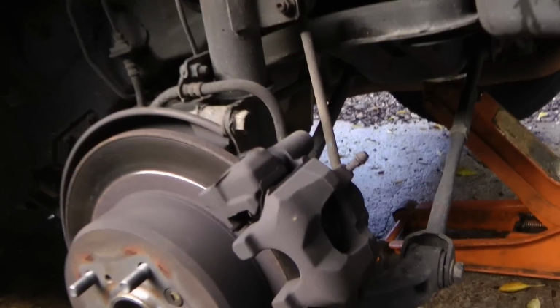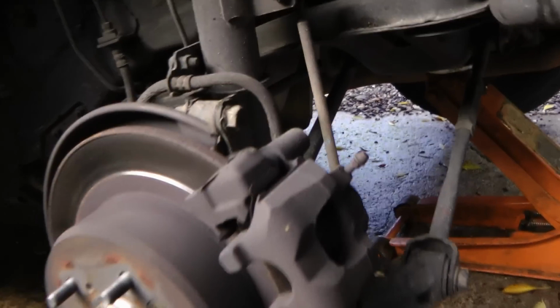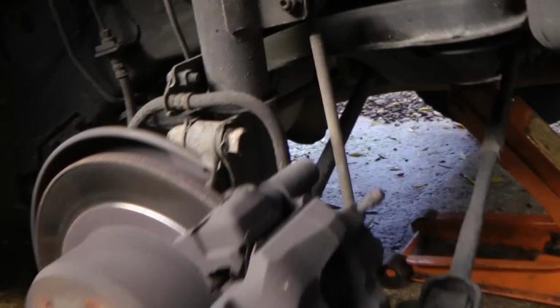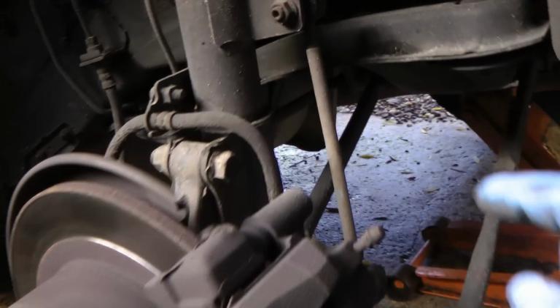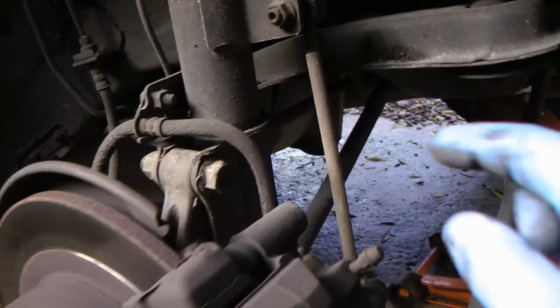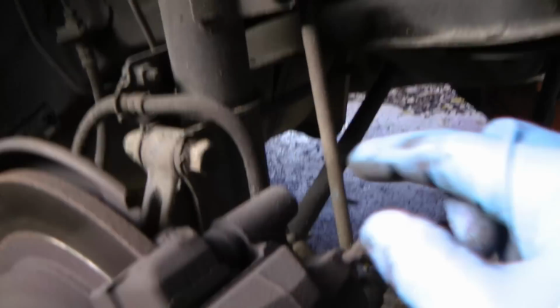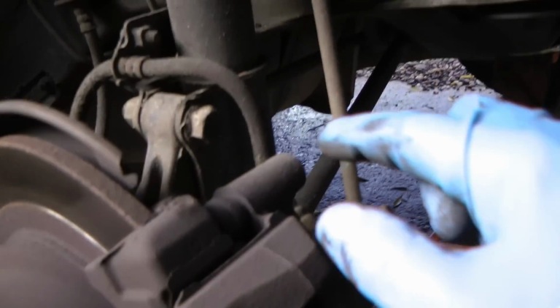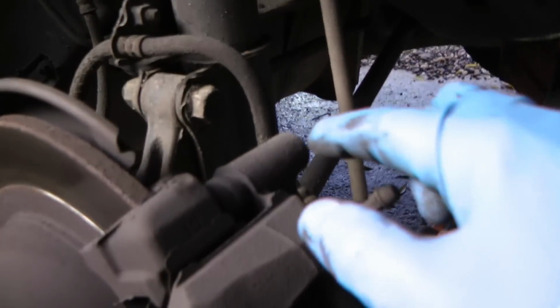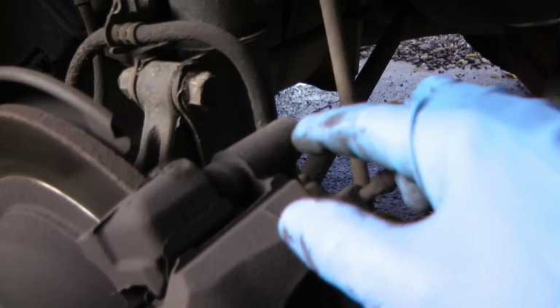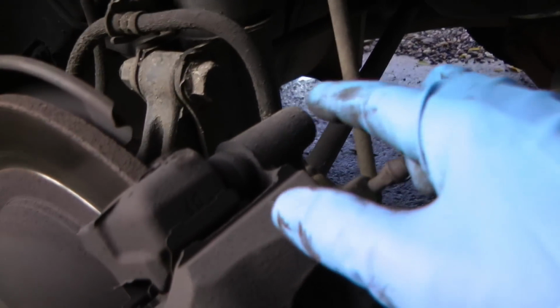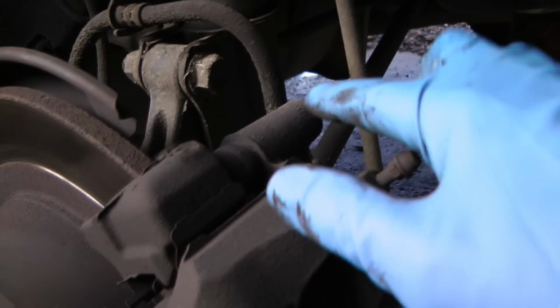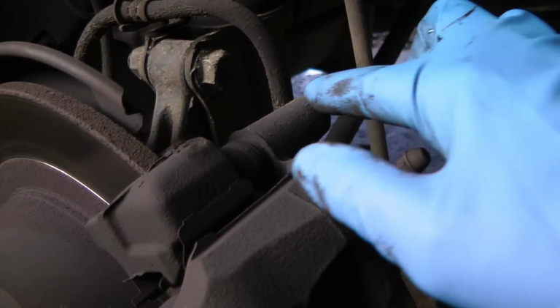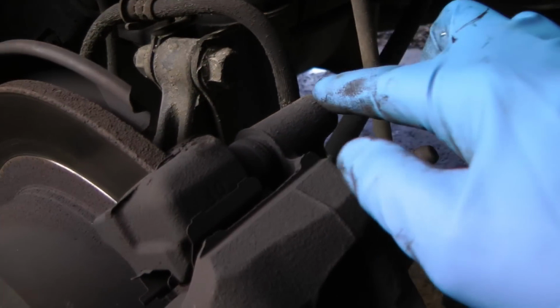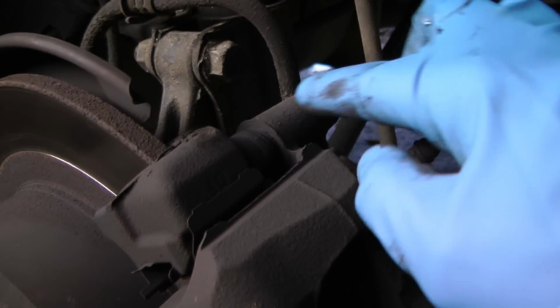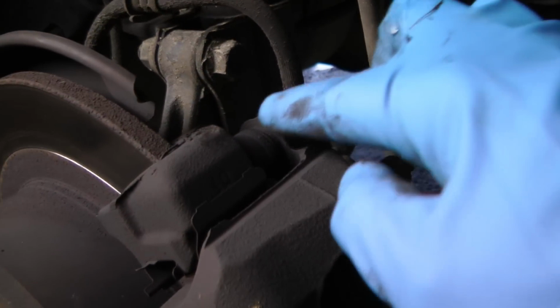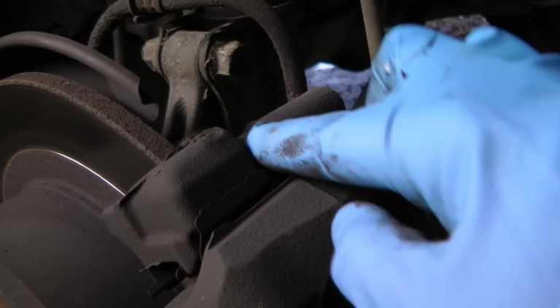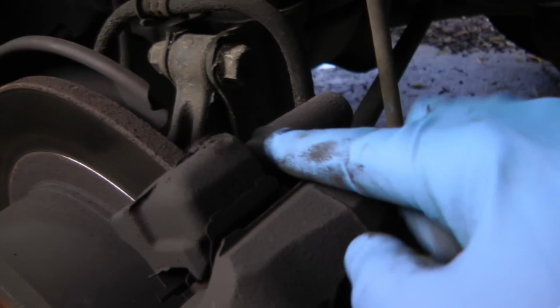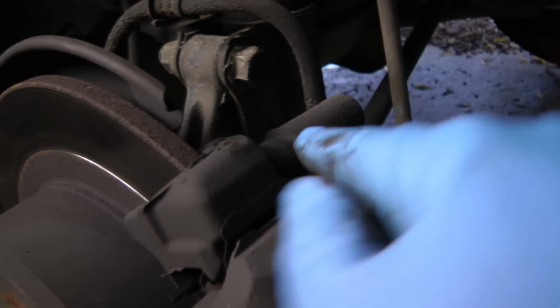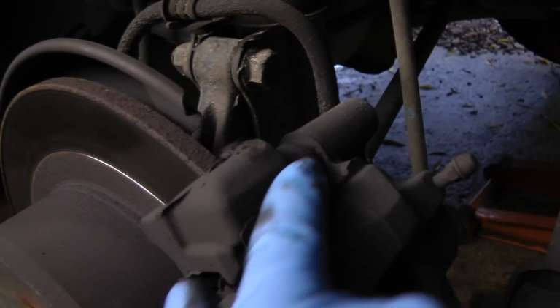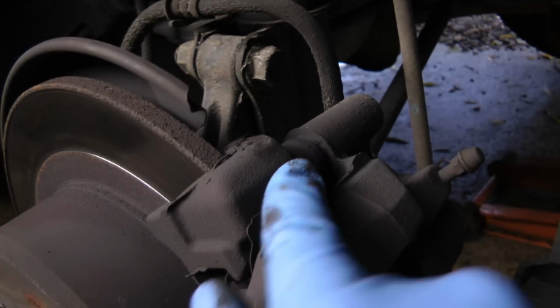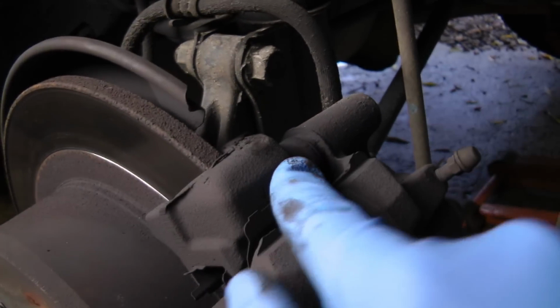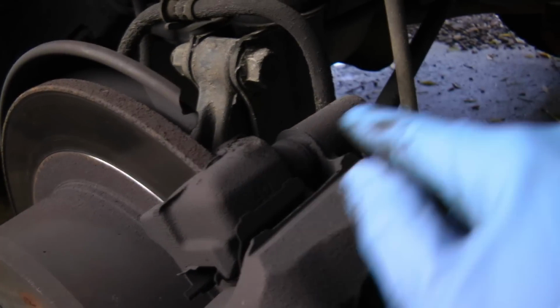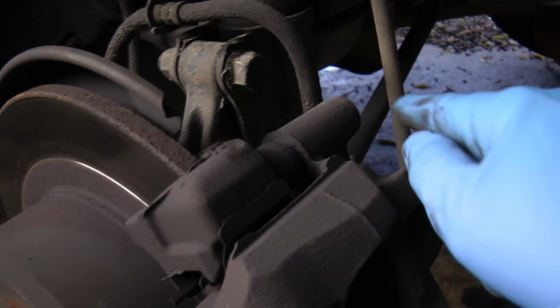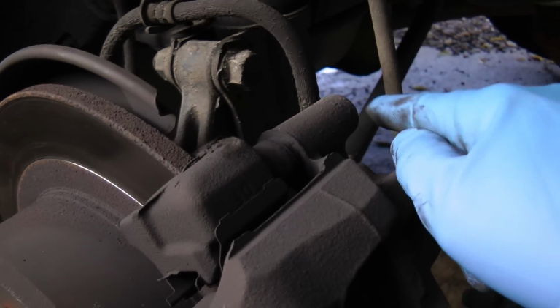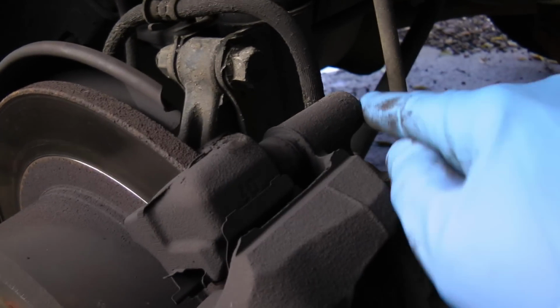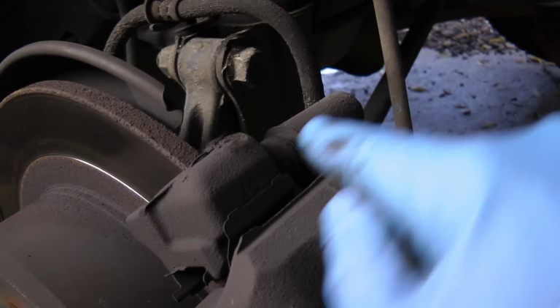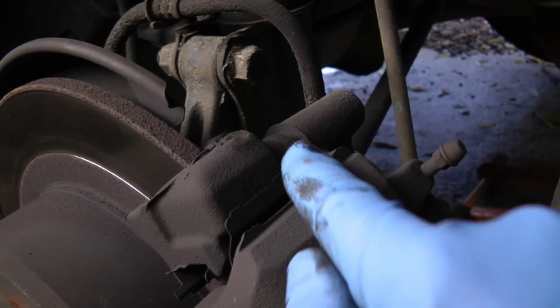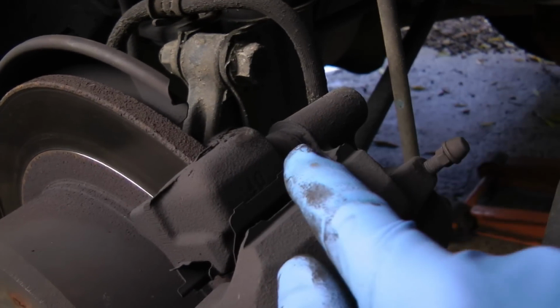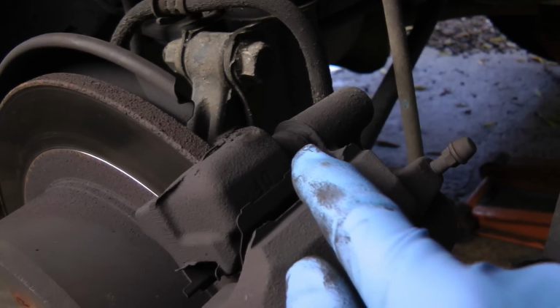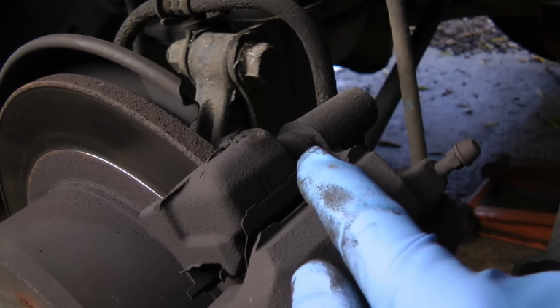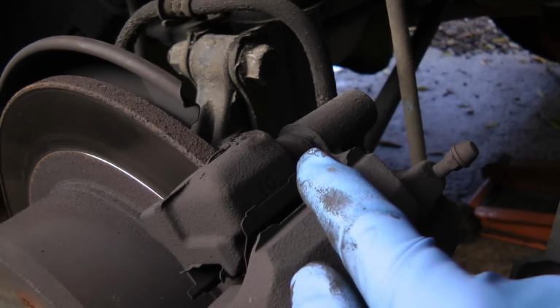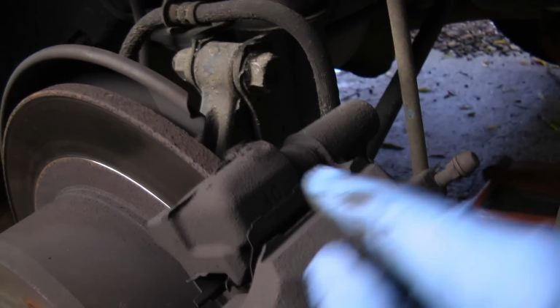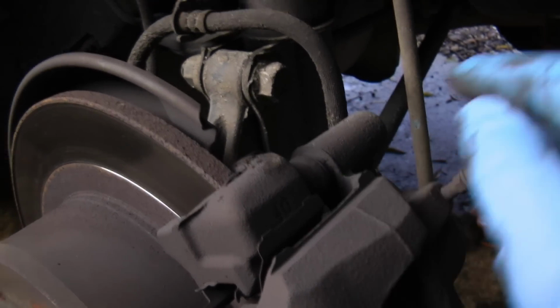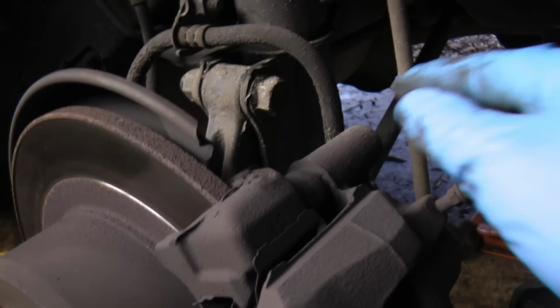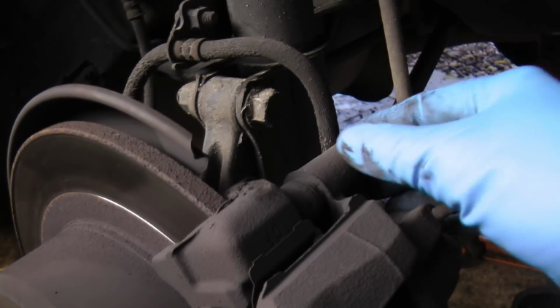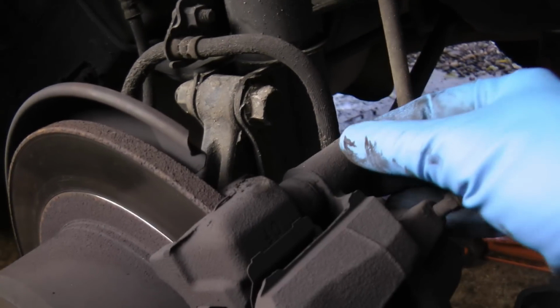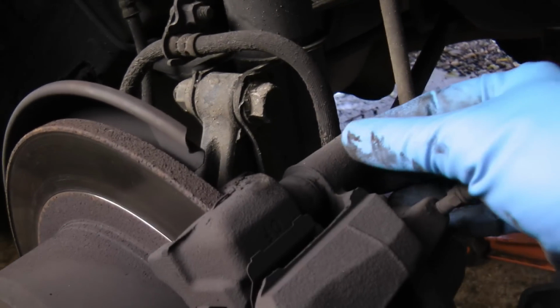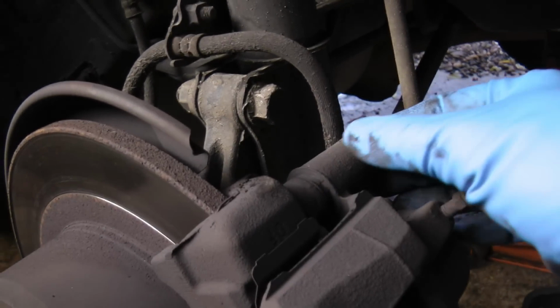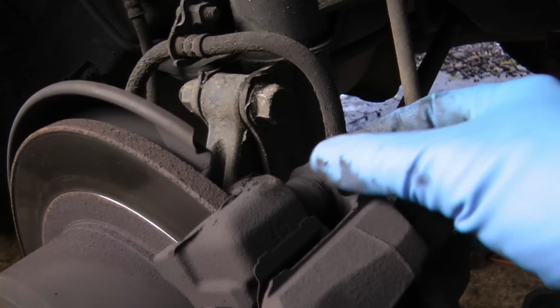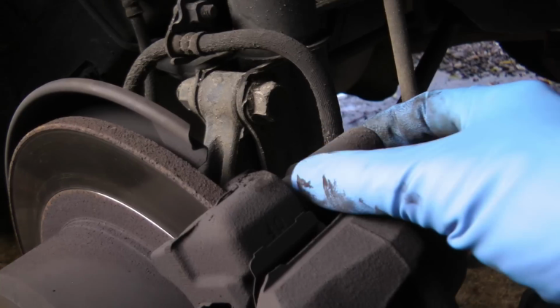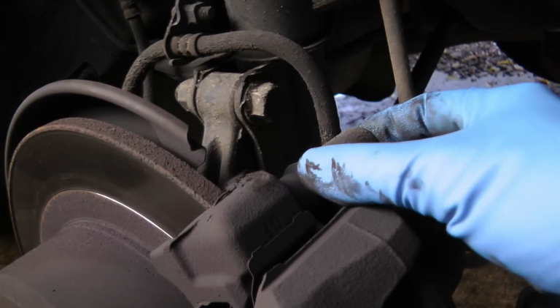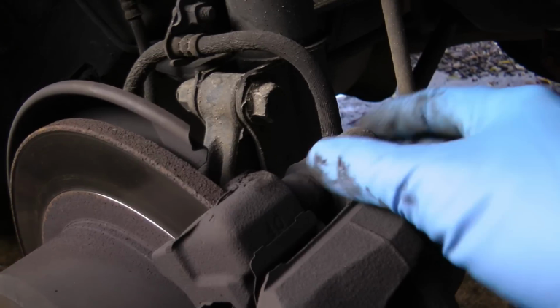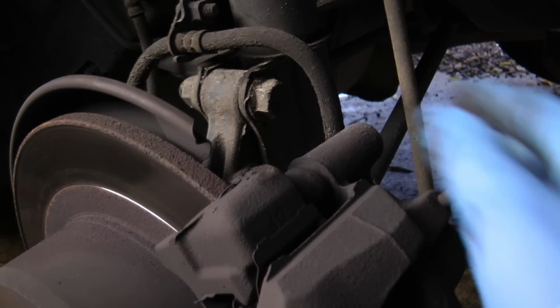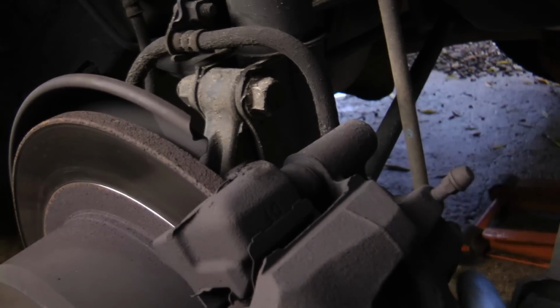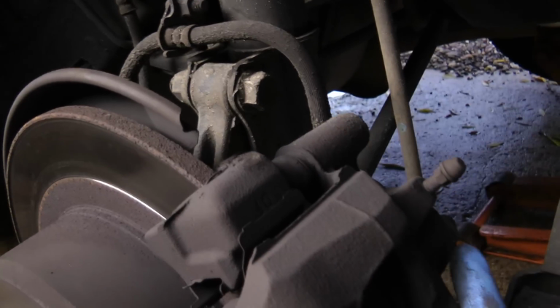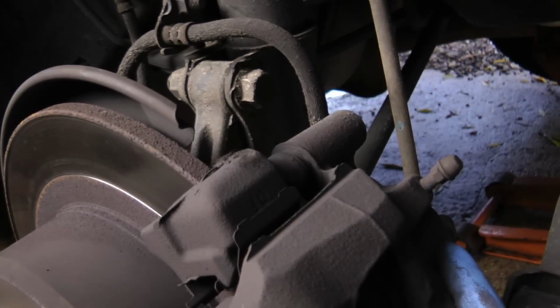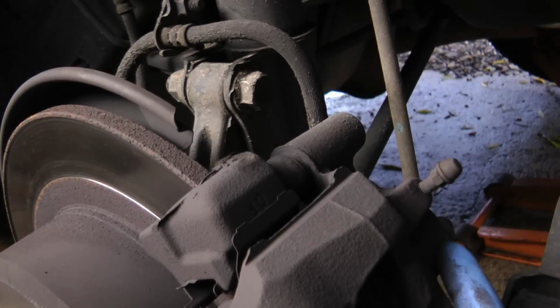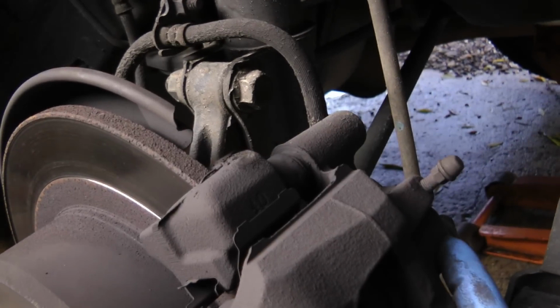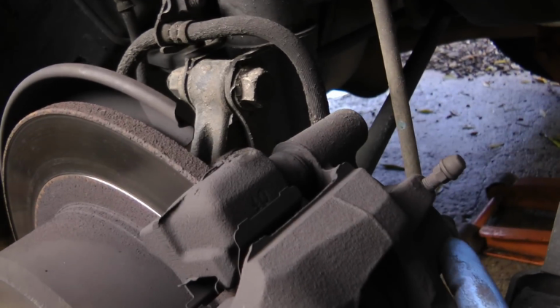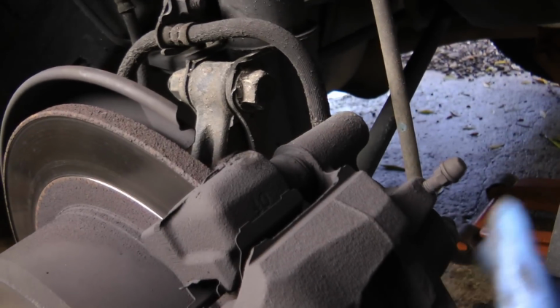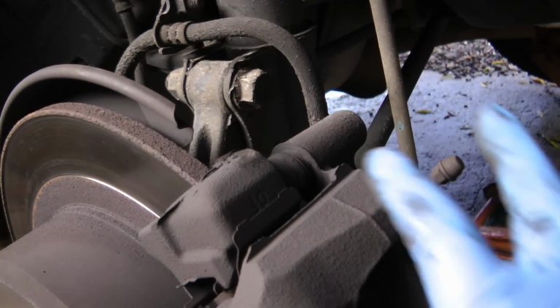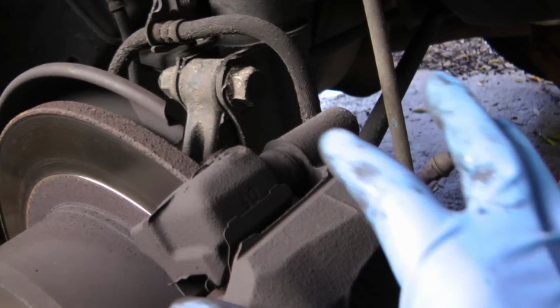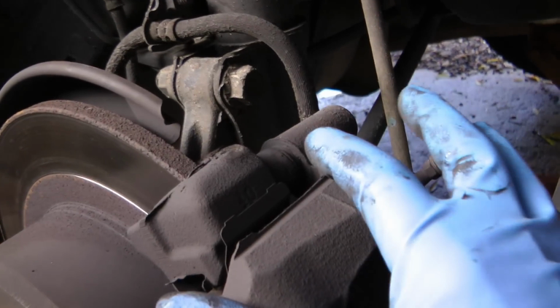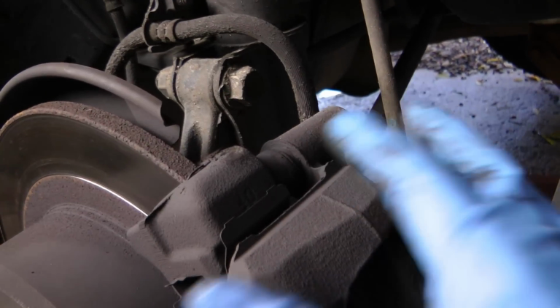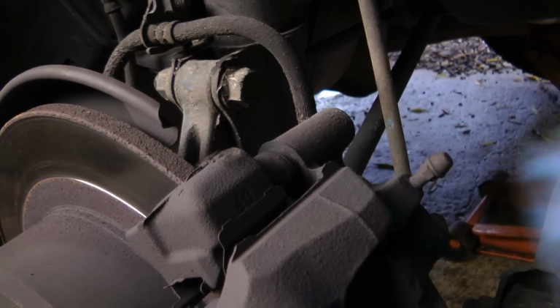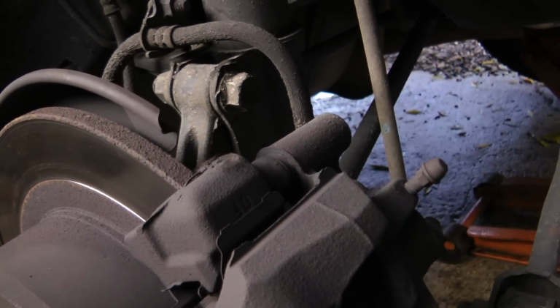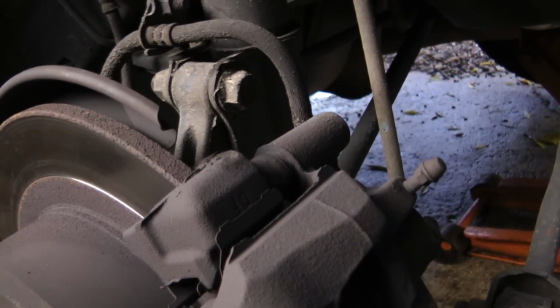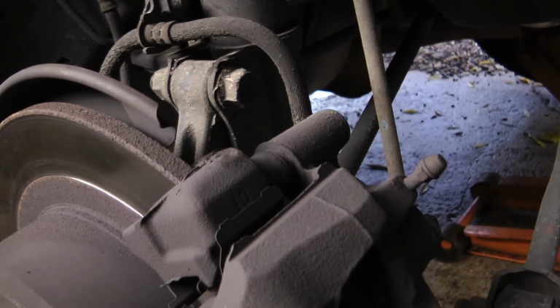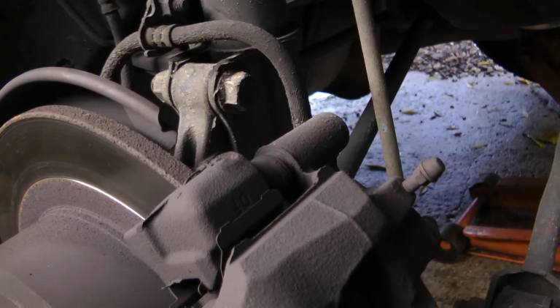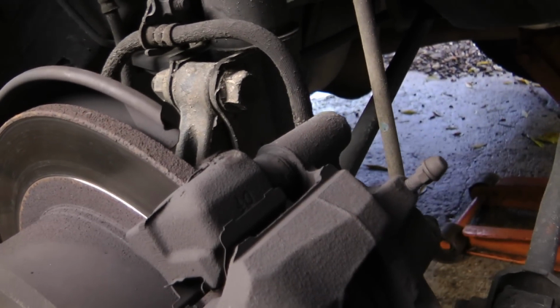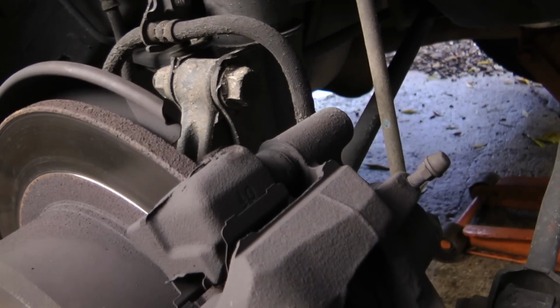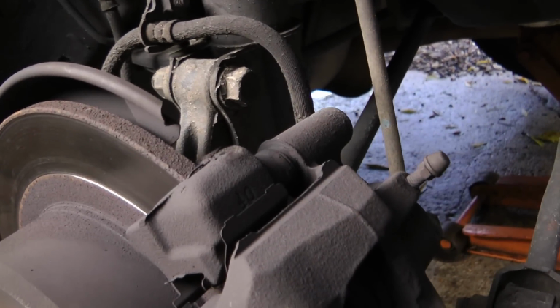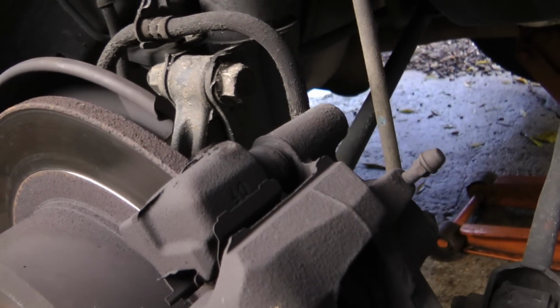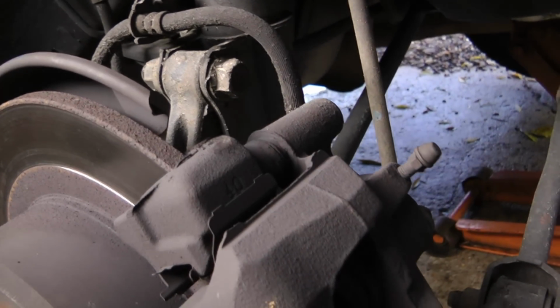That means the top pin that it slides back and forth on has corroded inside and it won't move, so we need to take it off first.